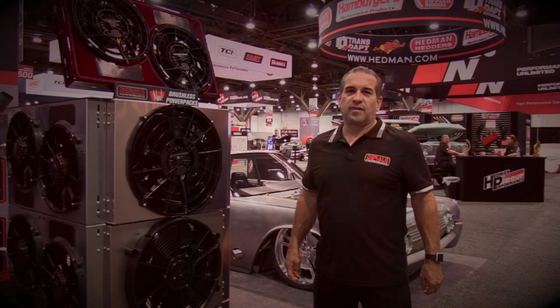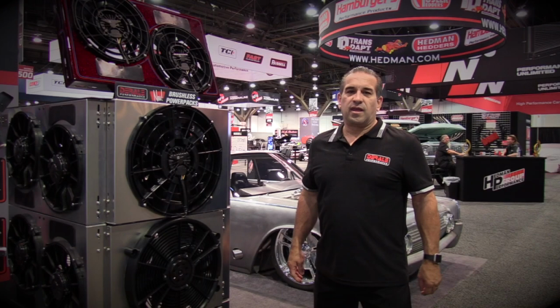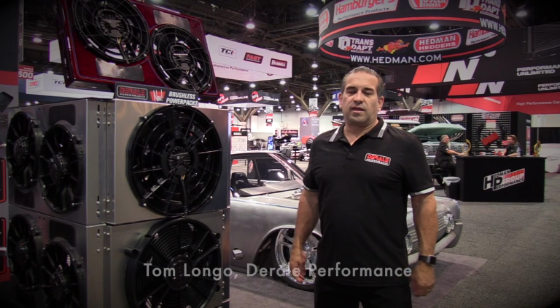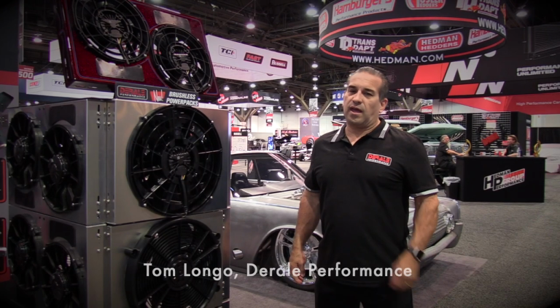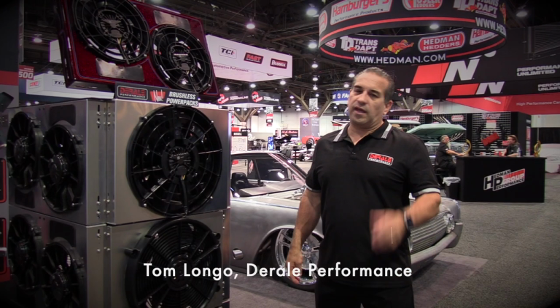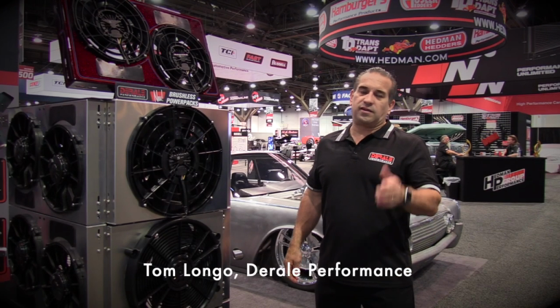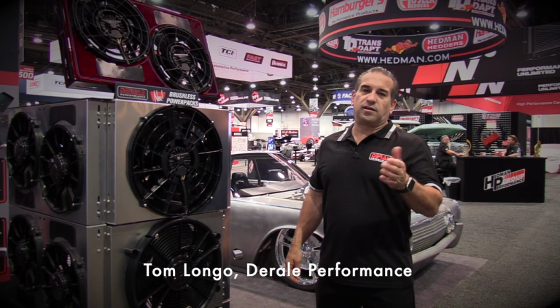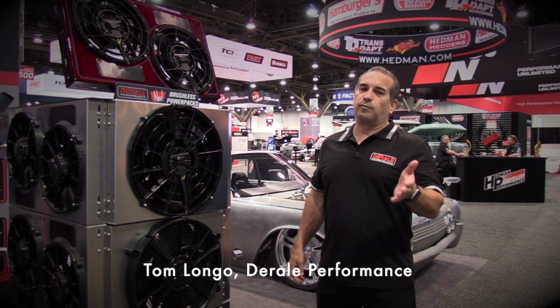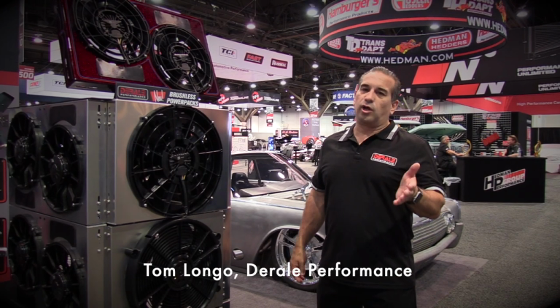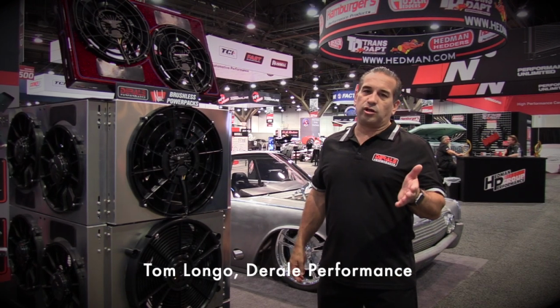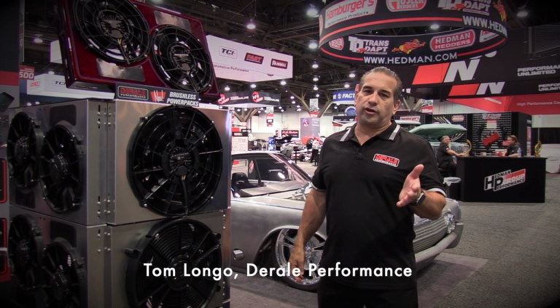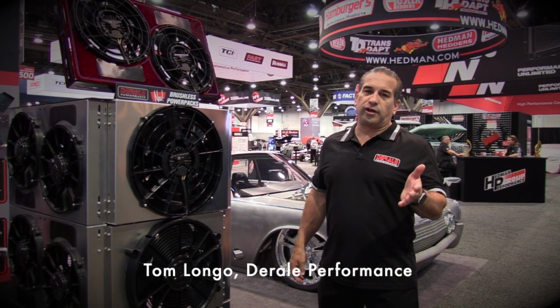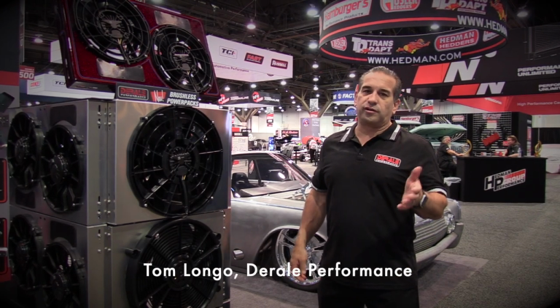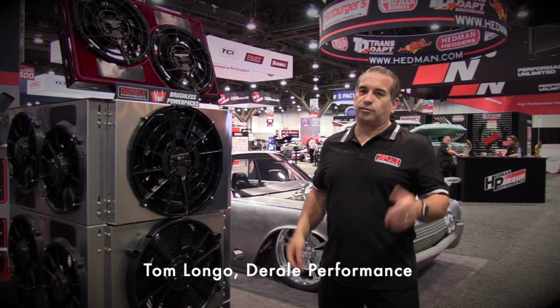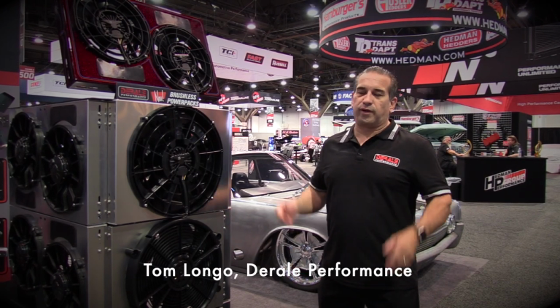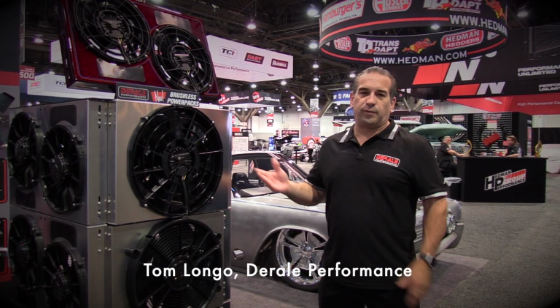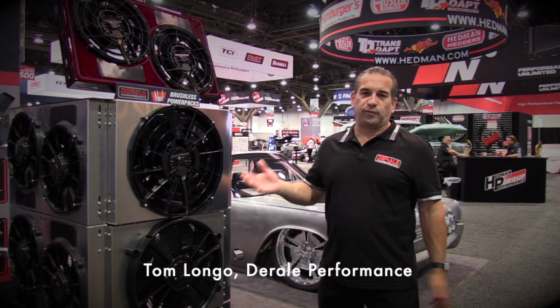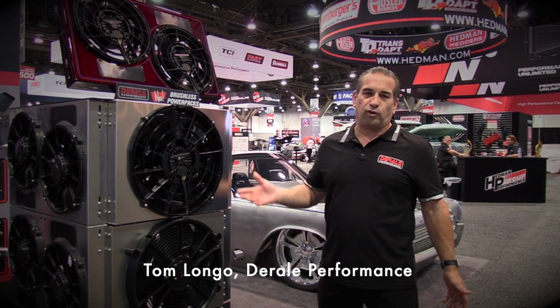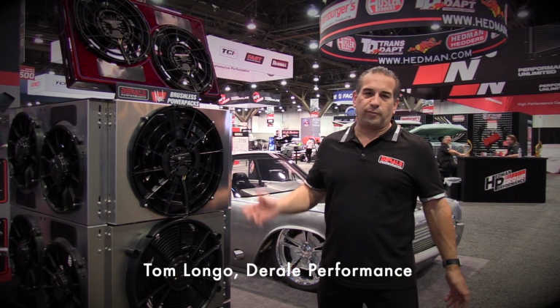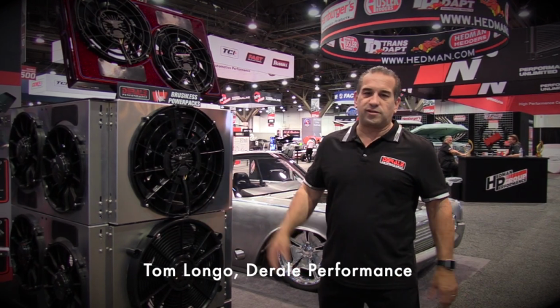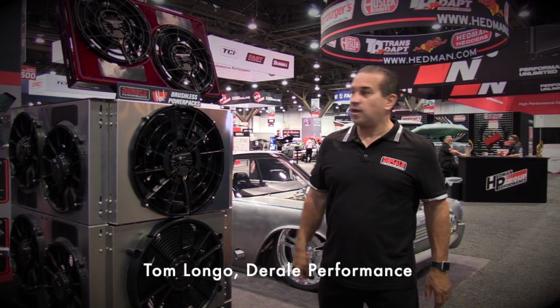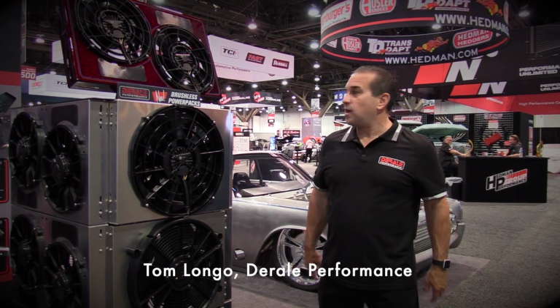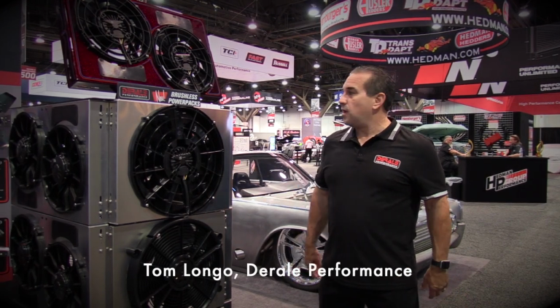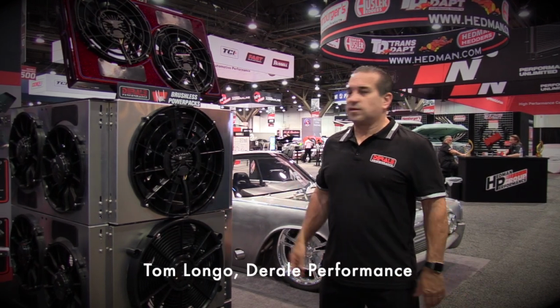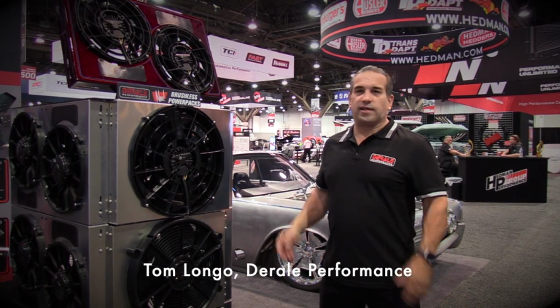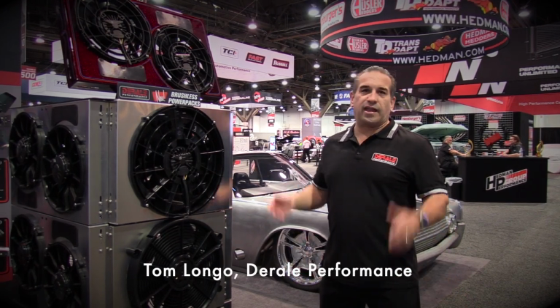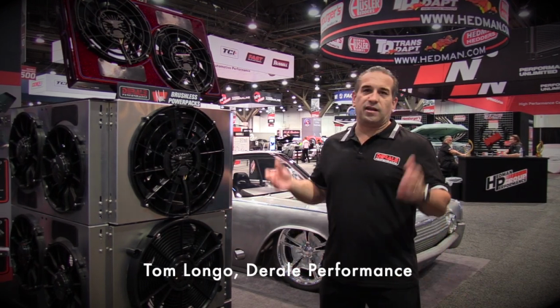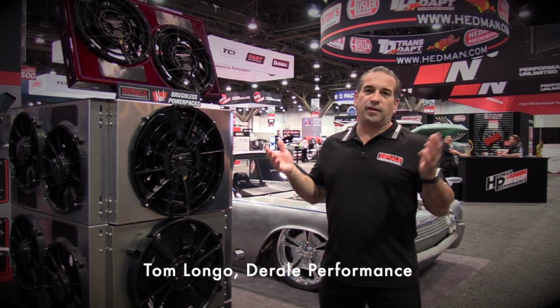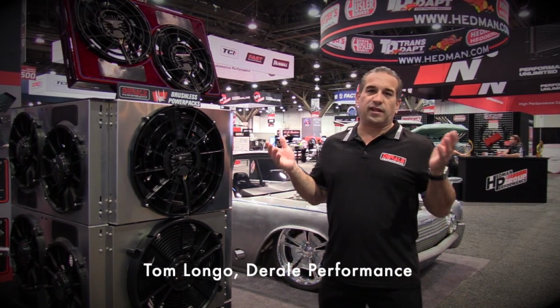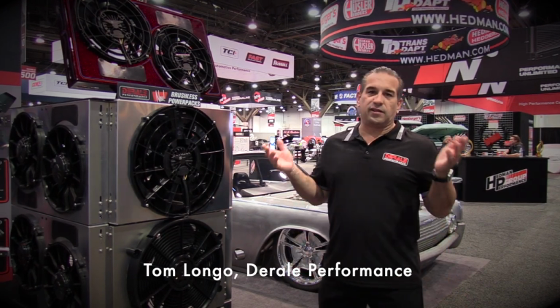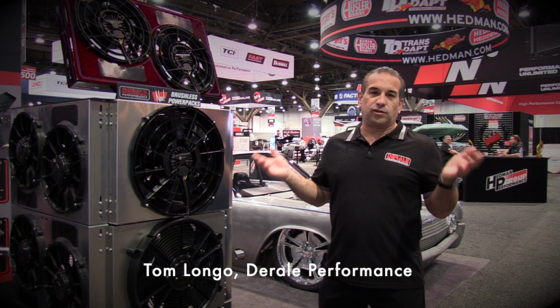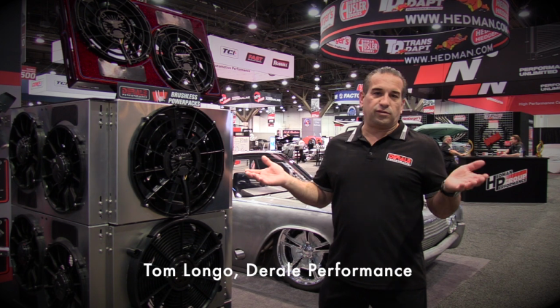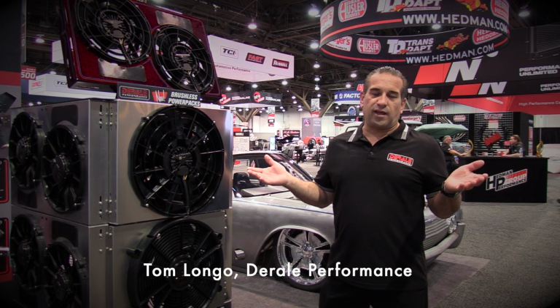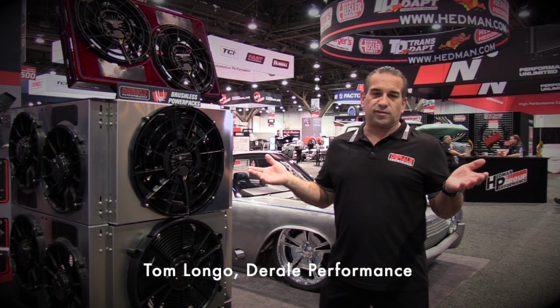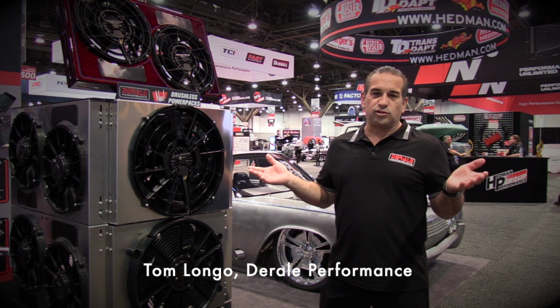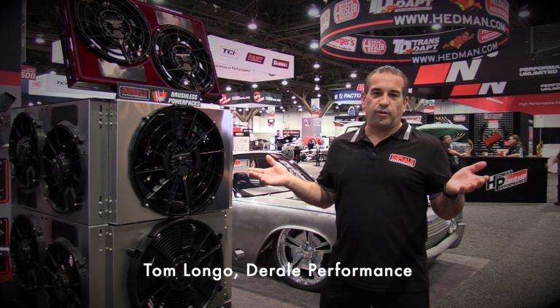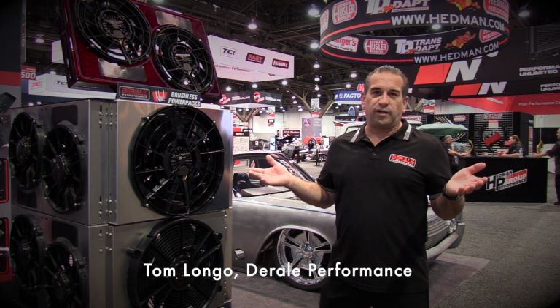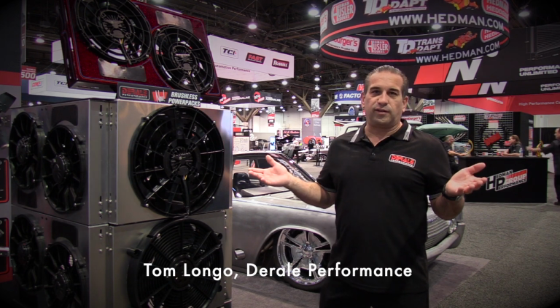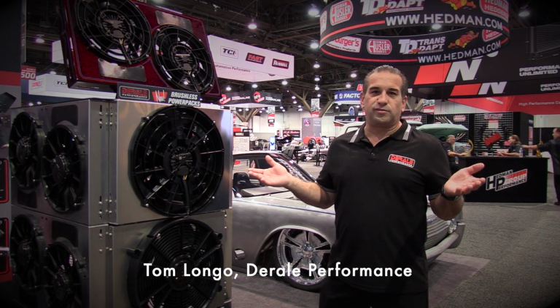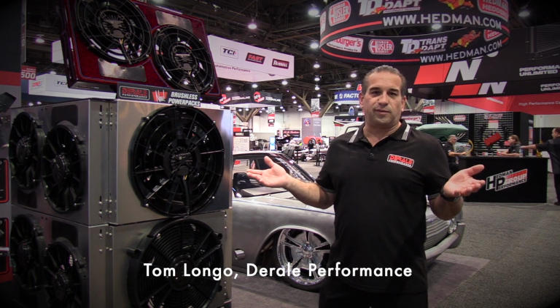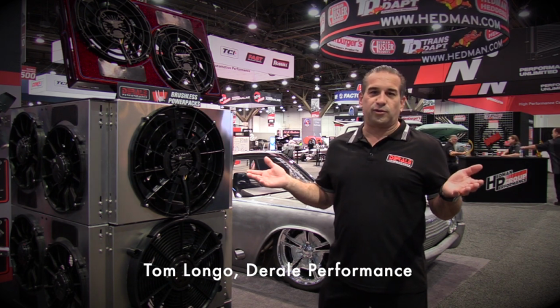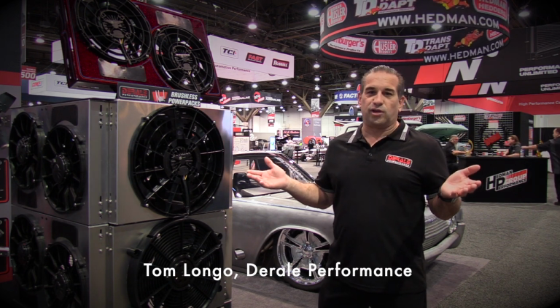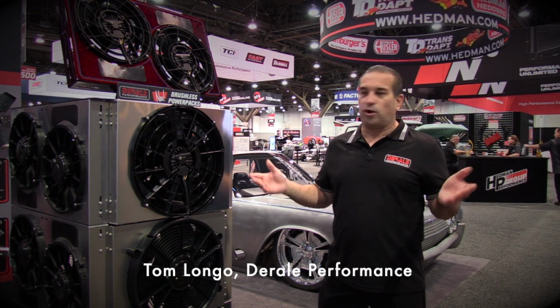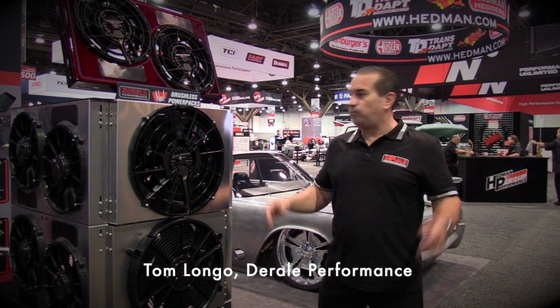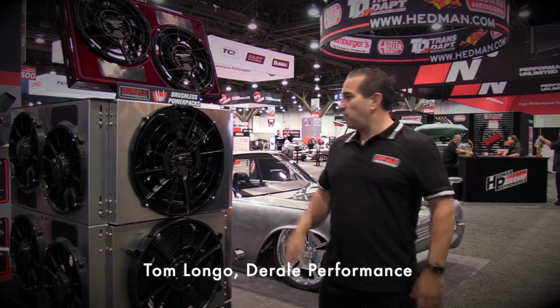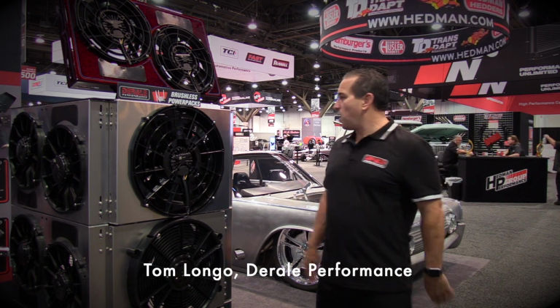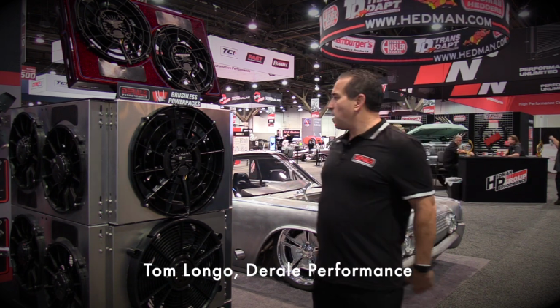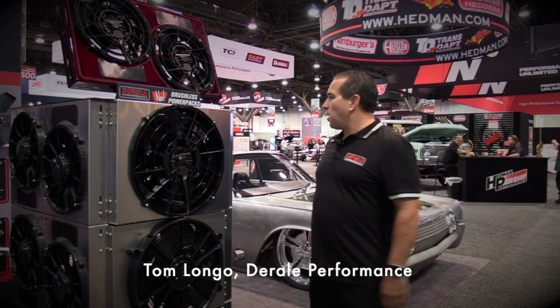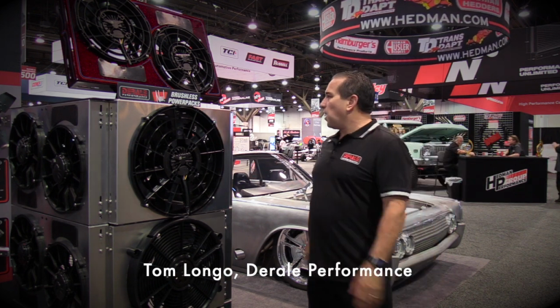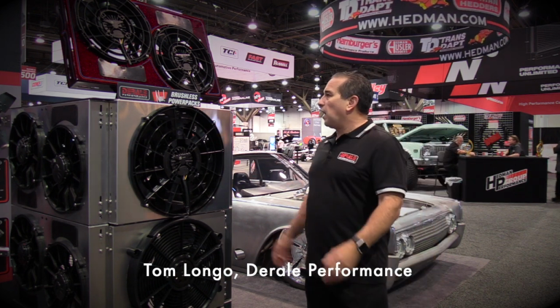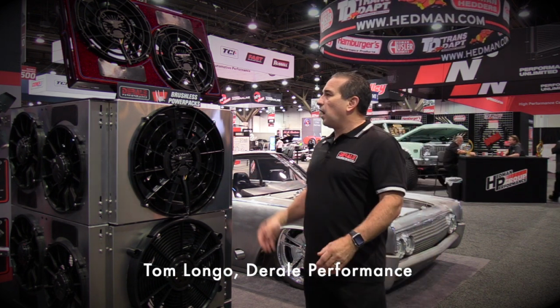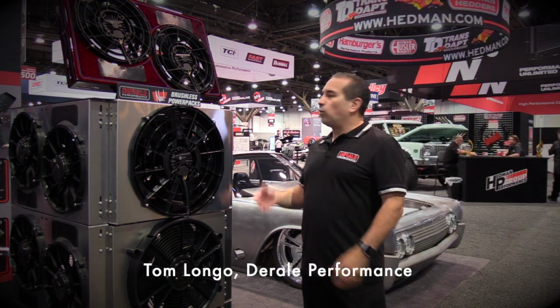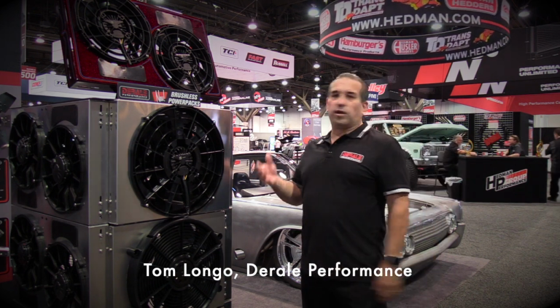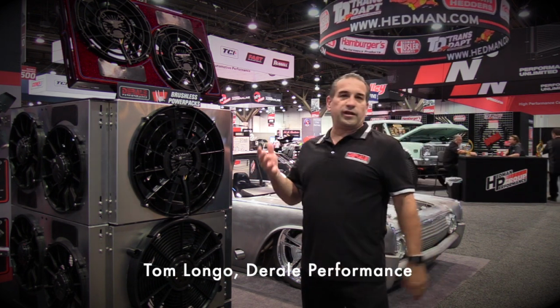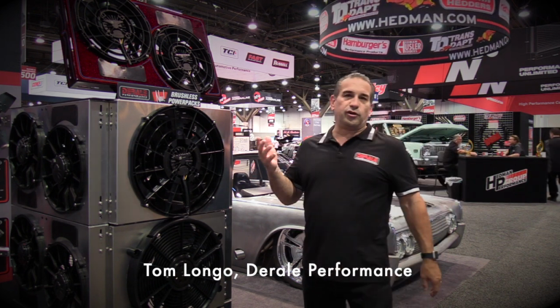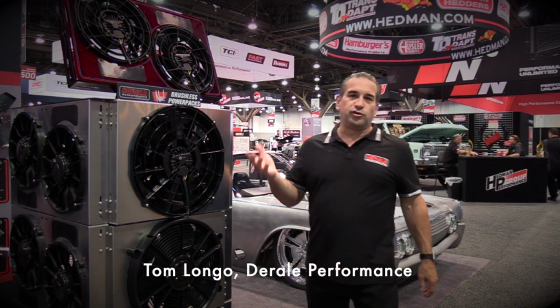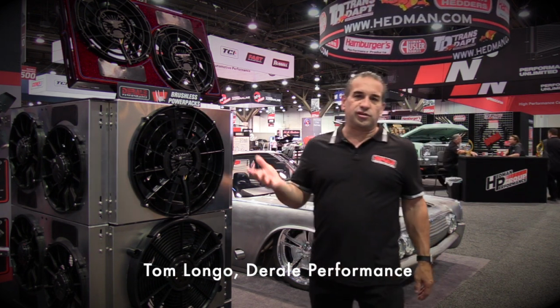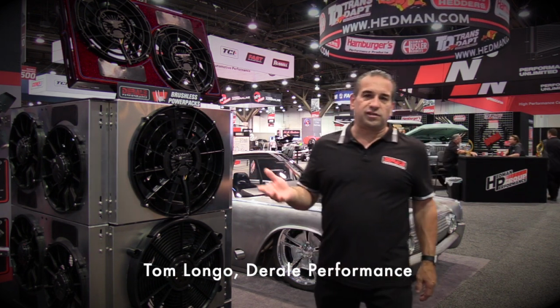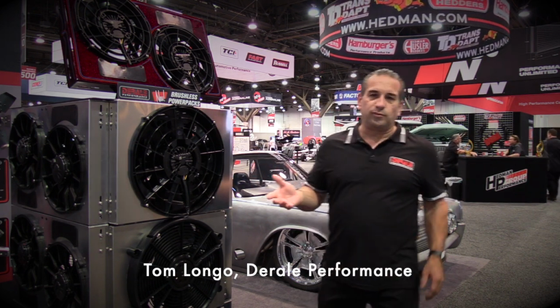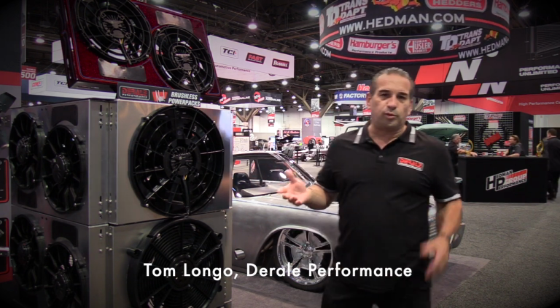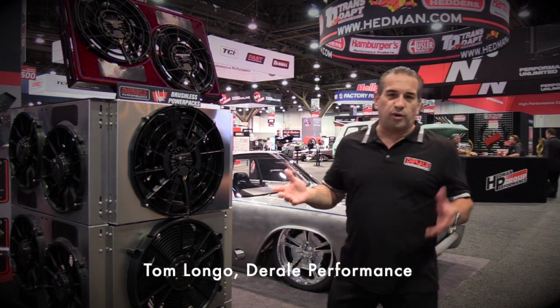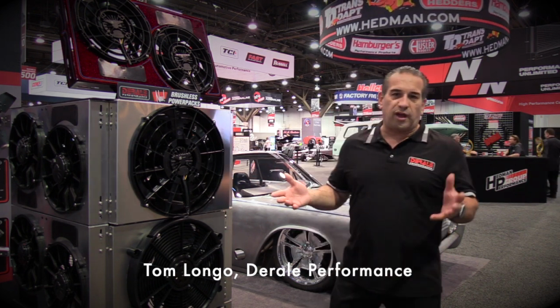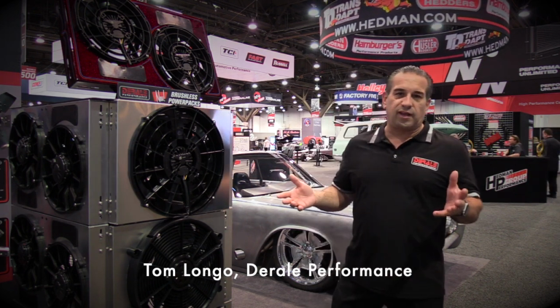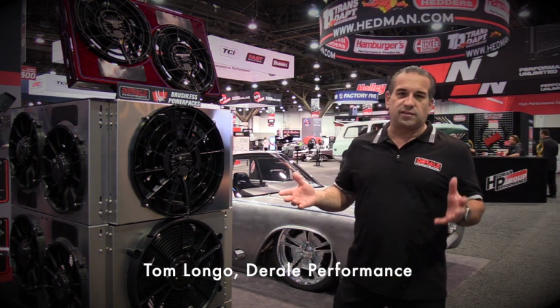Hi, Tom Longo here at Deraili Performance. We decided to be at the 2022 SEMA Show and we're introducing some new products.